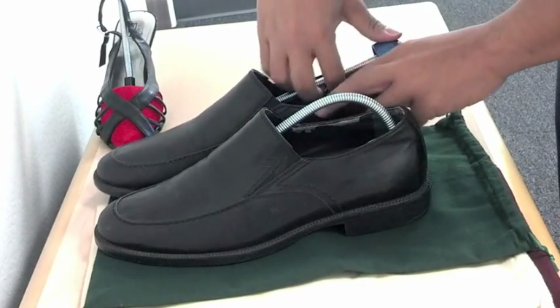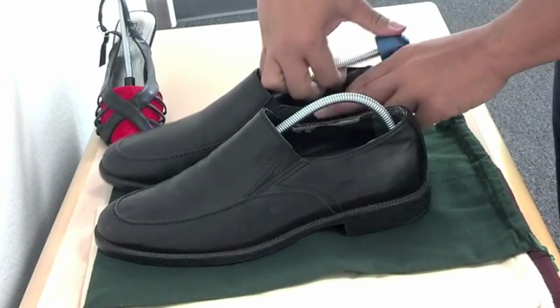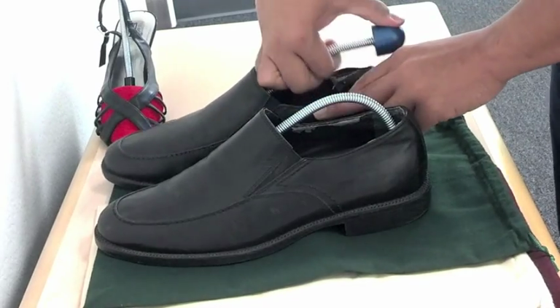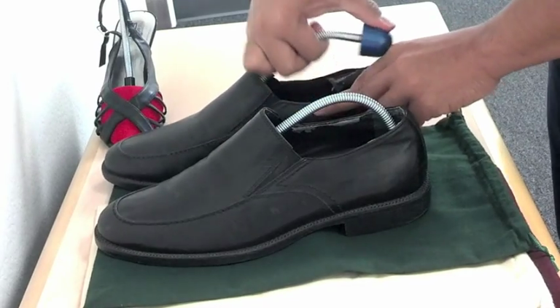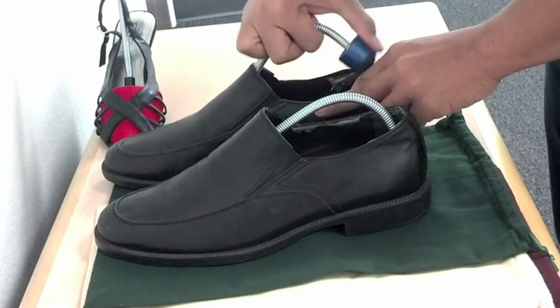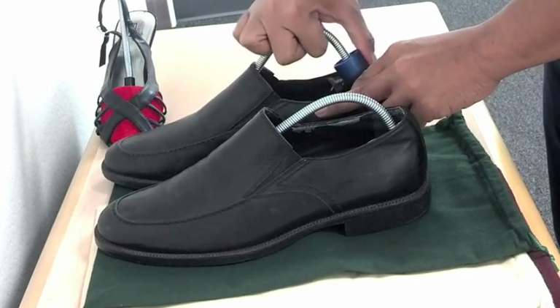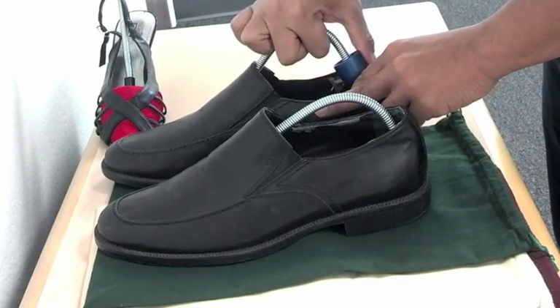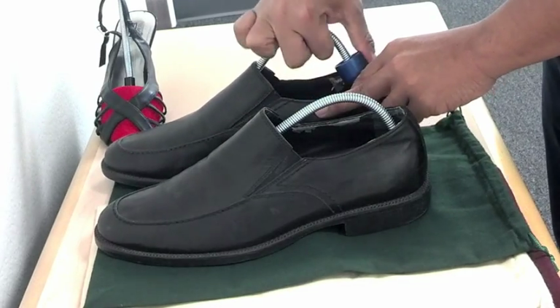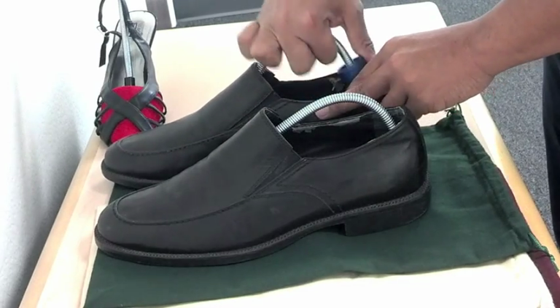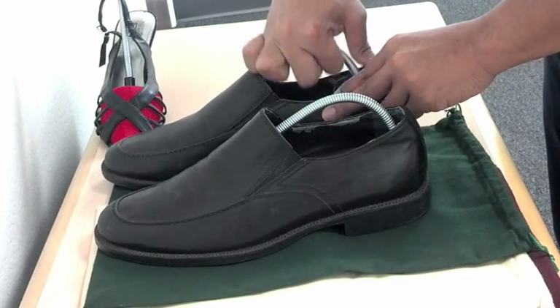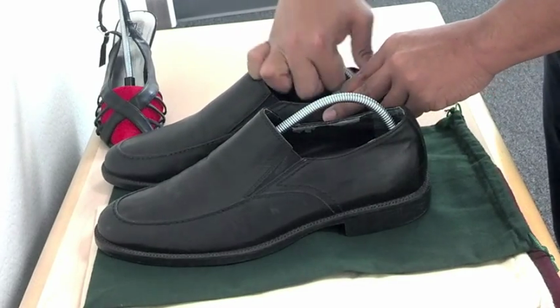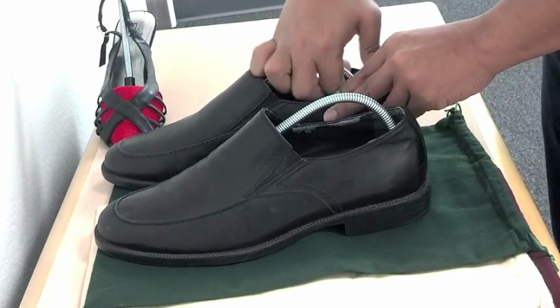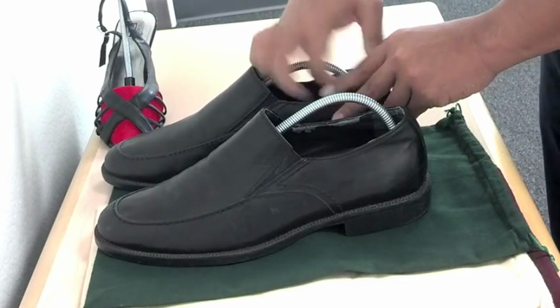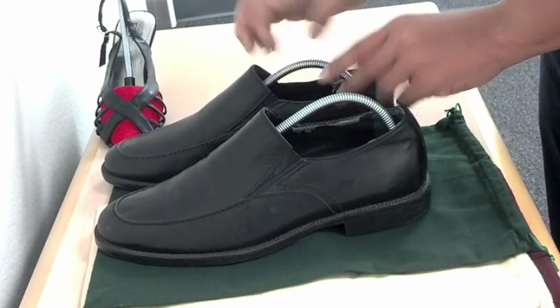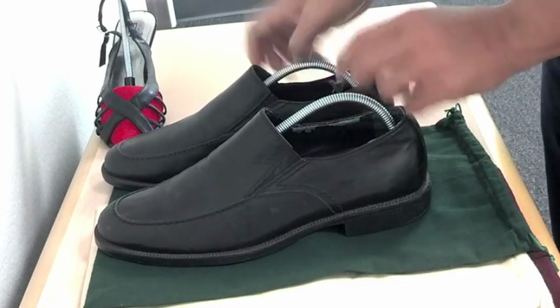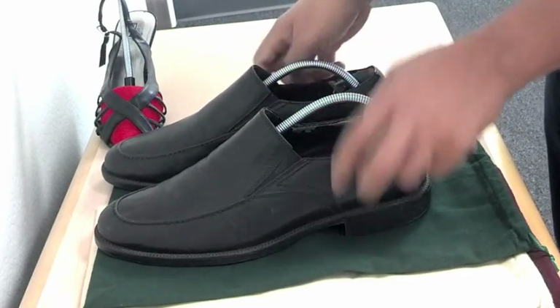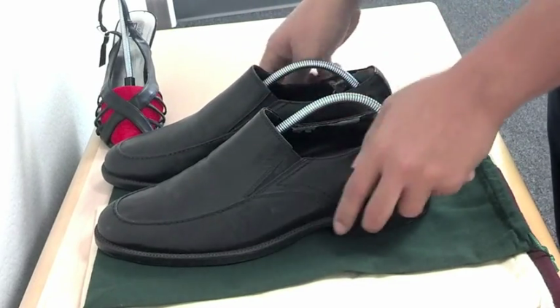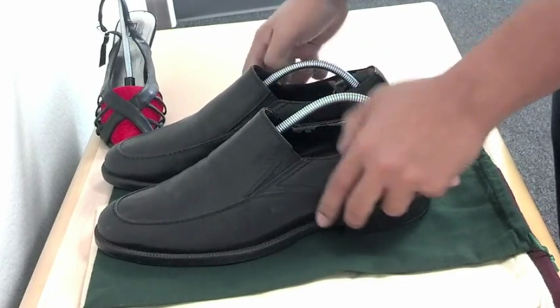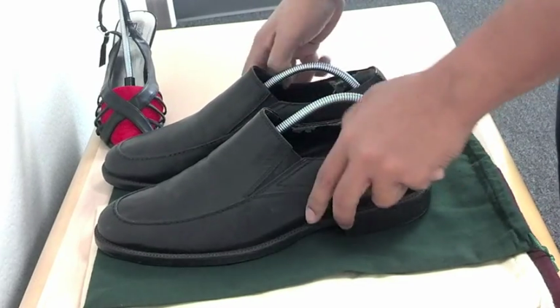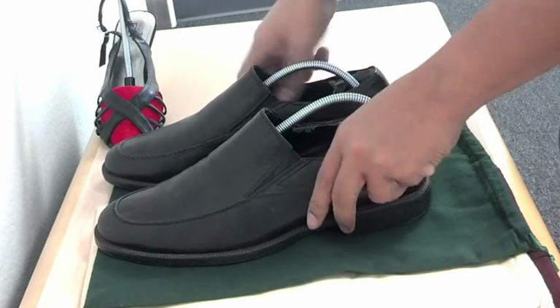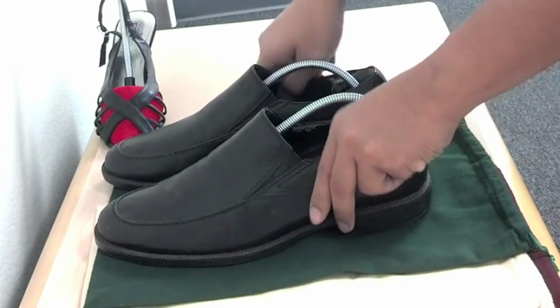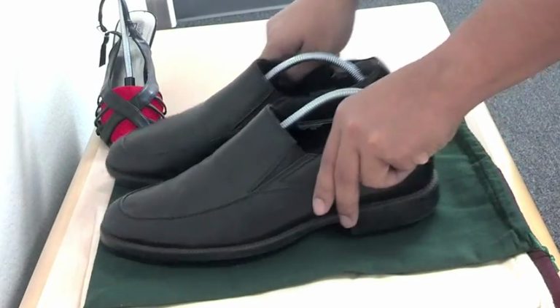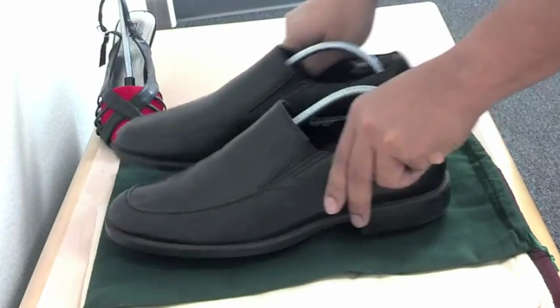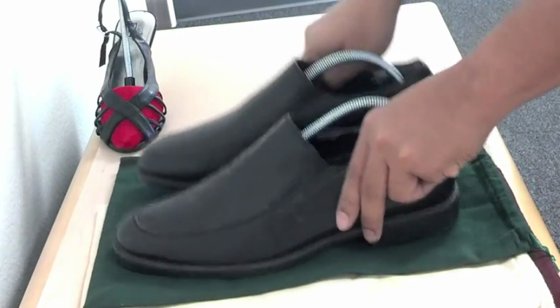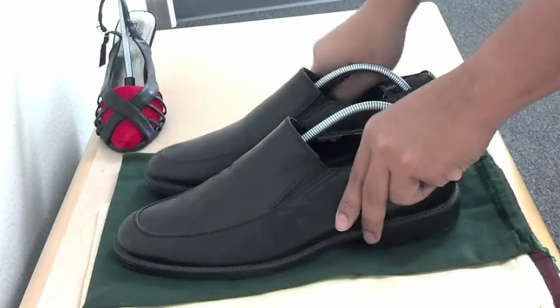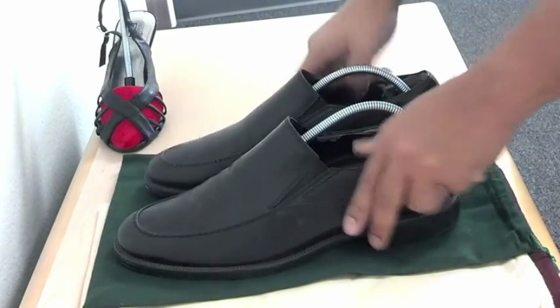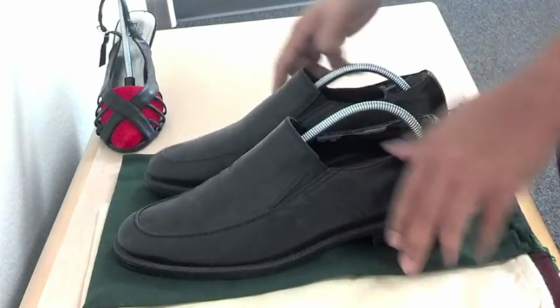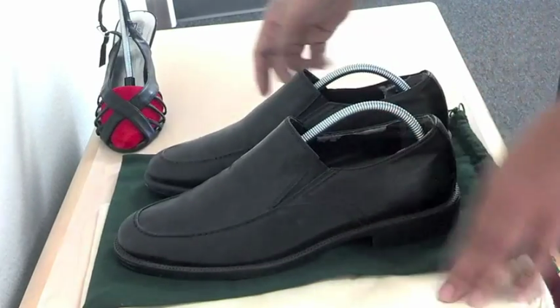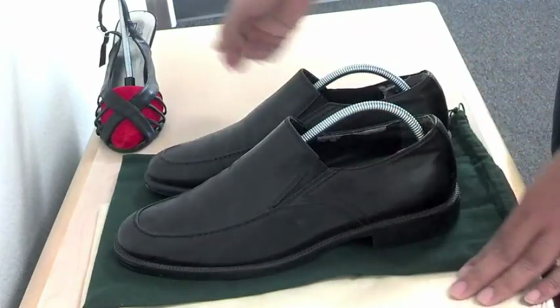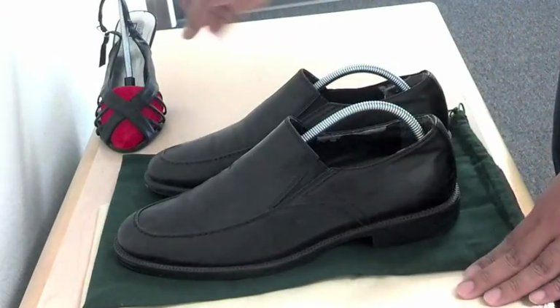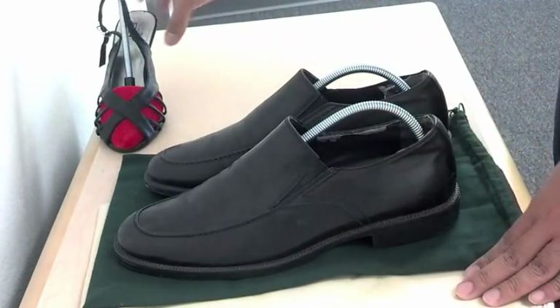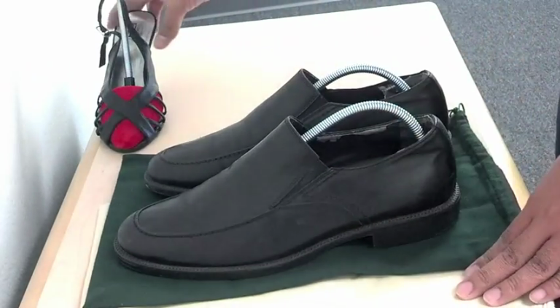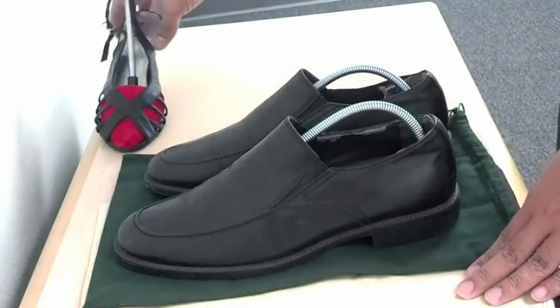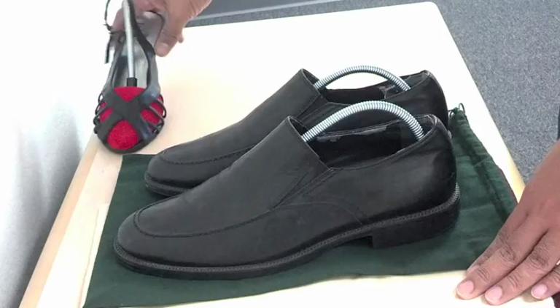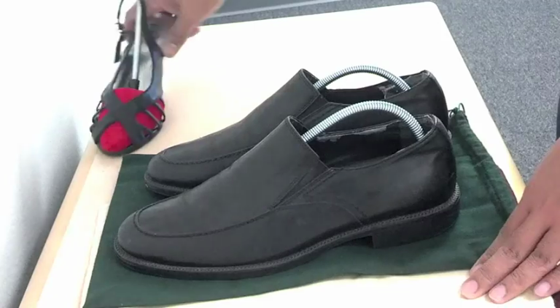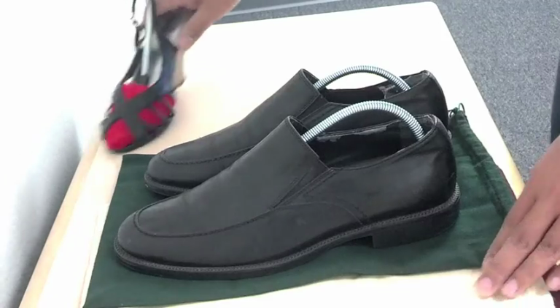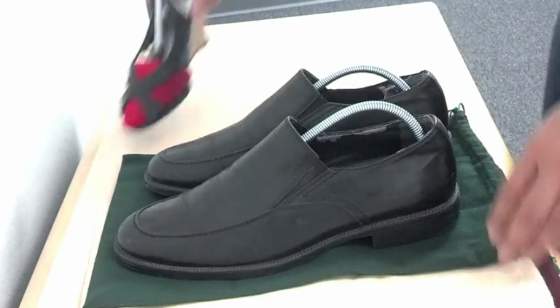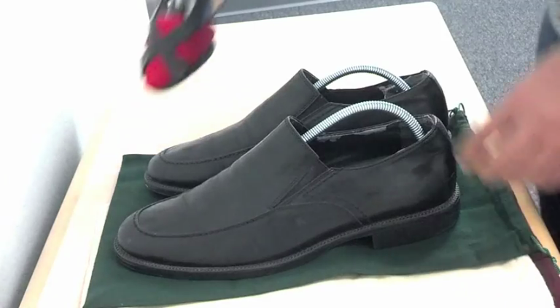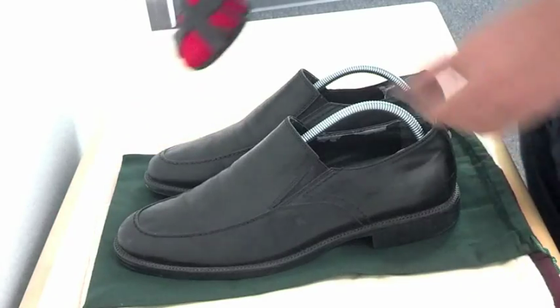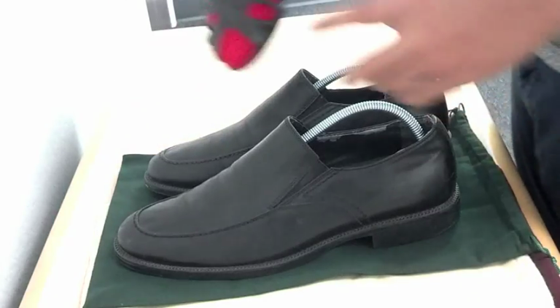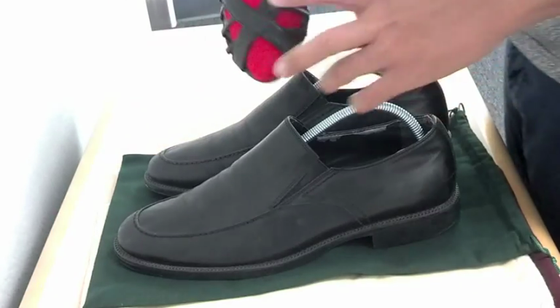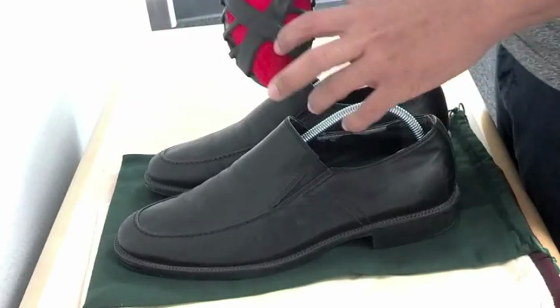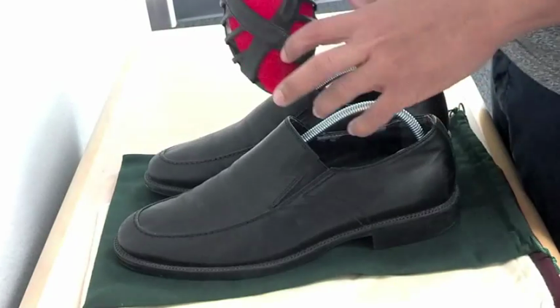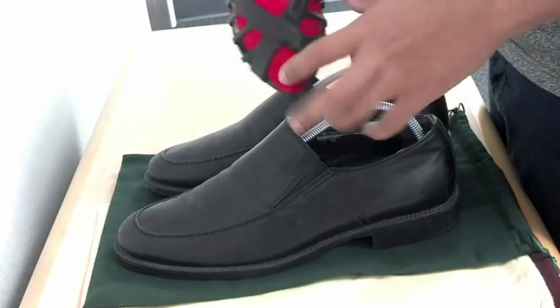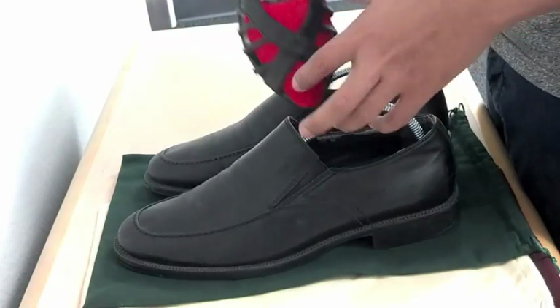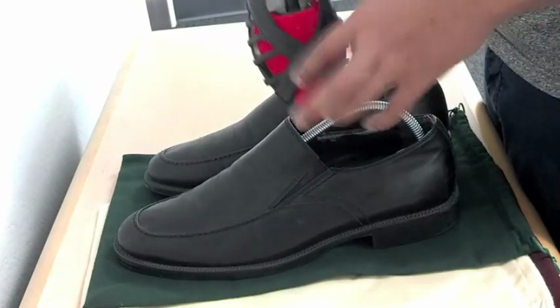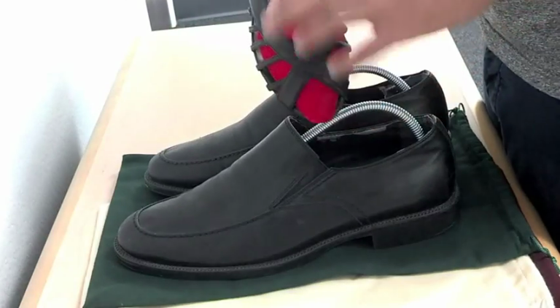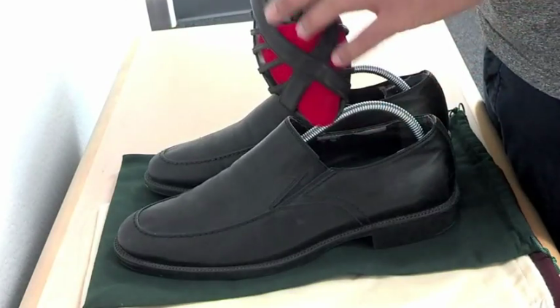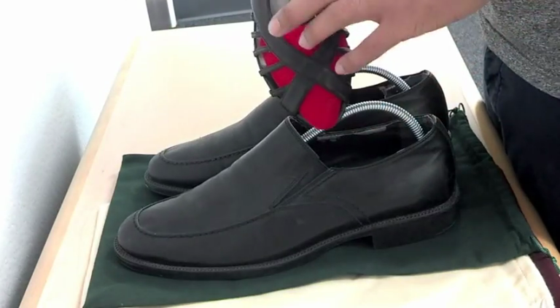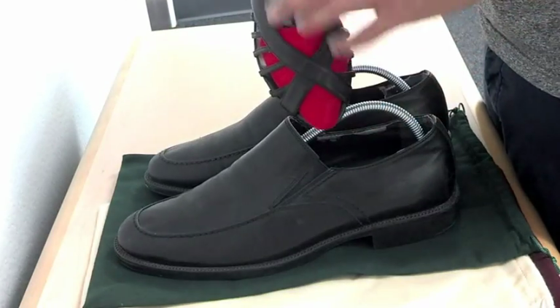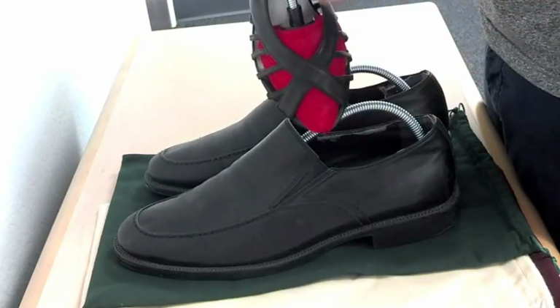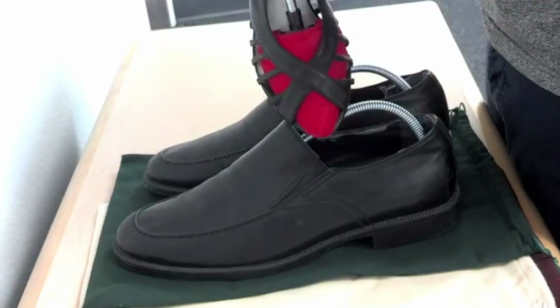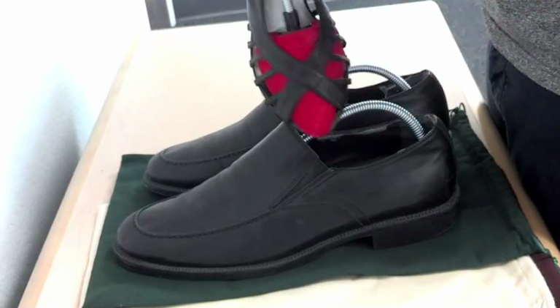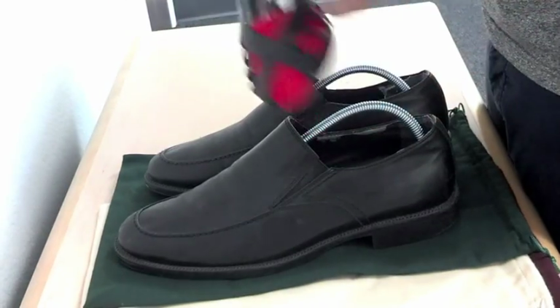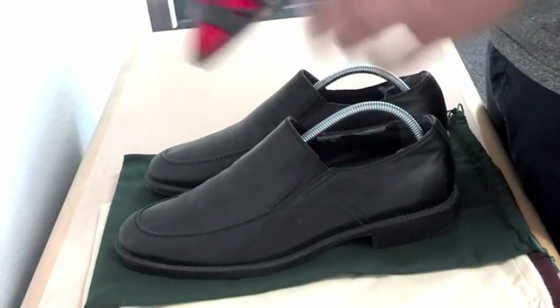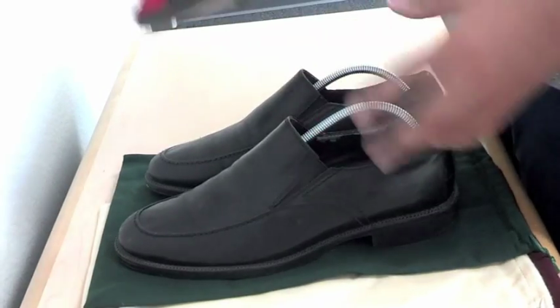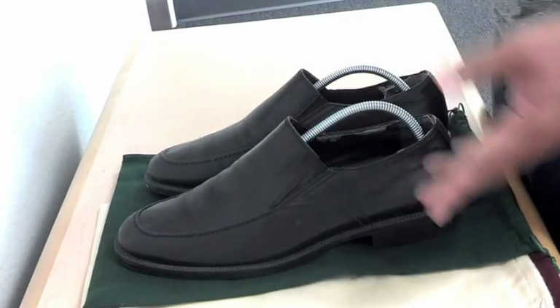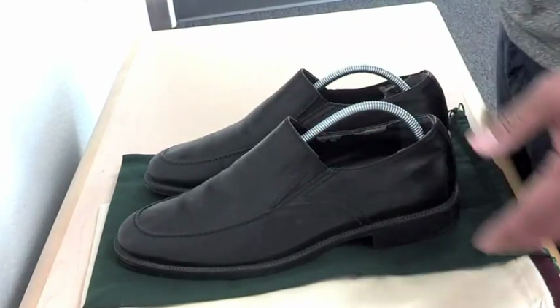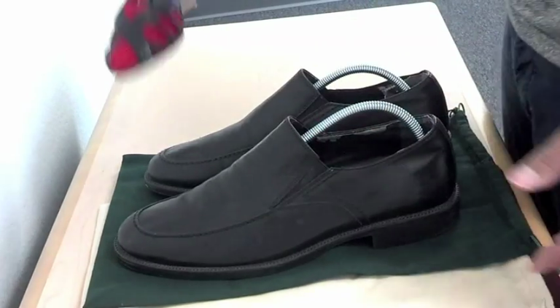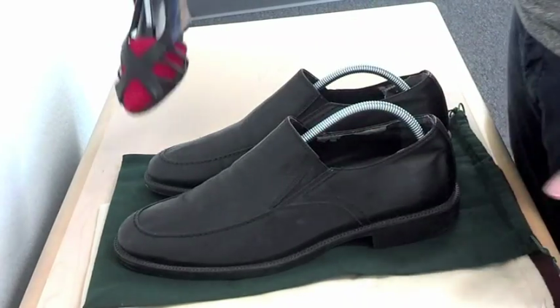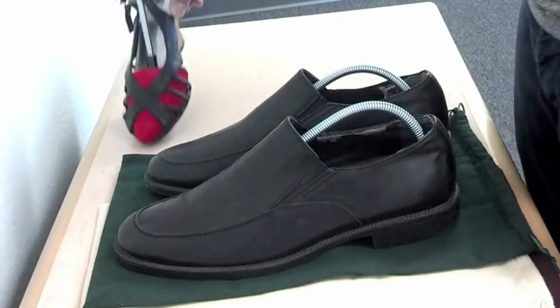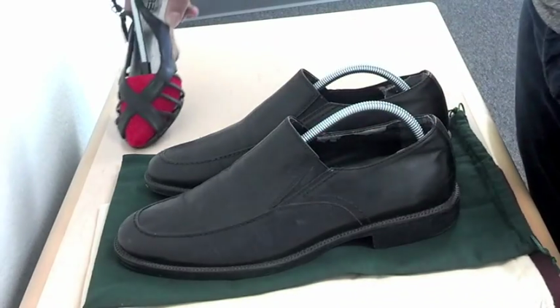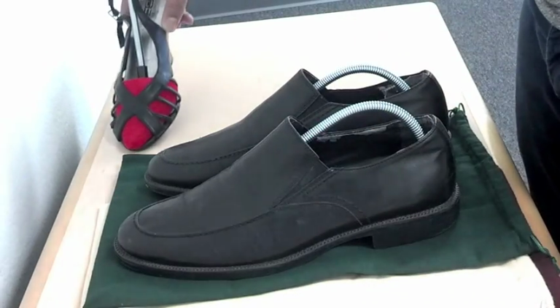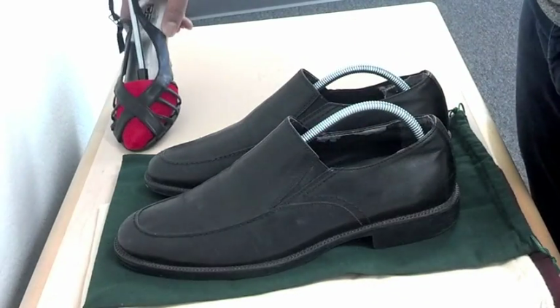This method is also applied to high heel shoes. Simply use the same technique shown in the video and don't forget to bend the back piece.